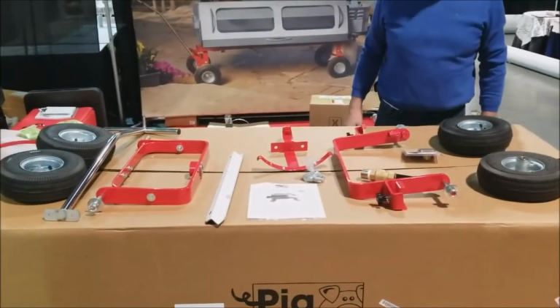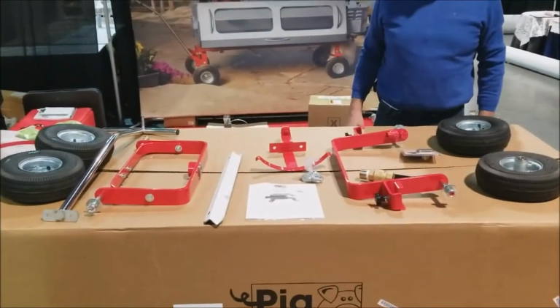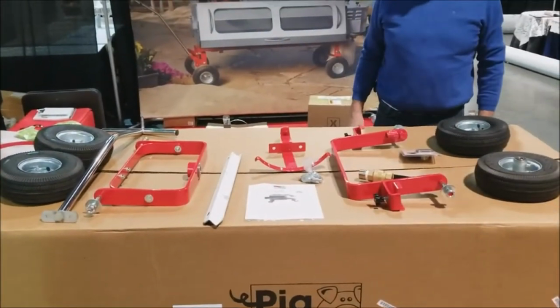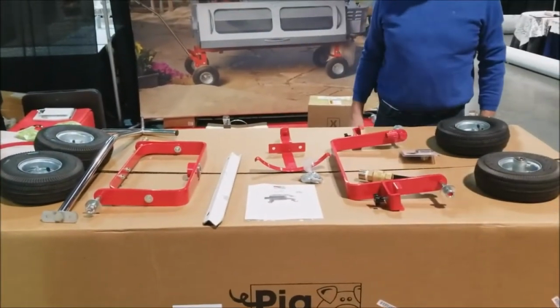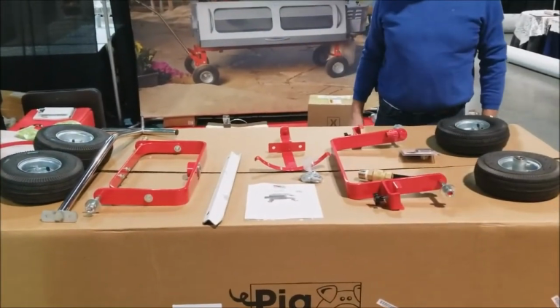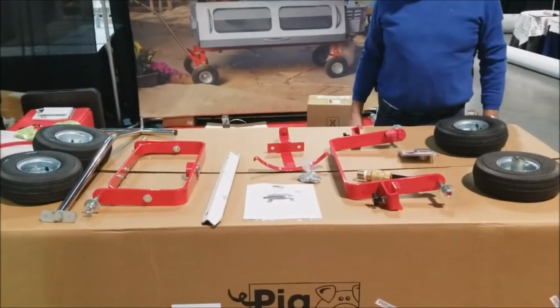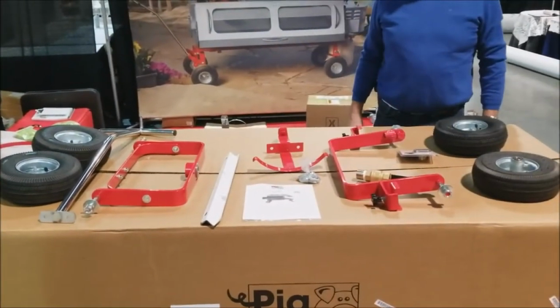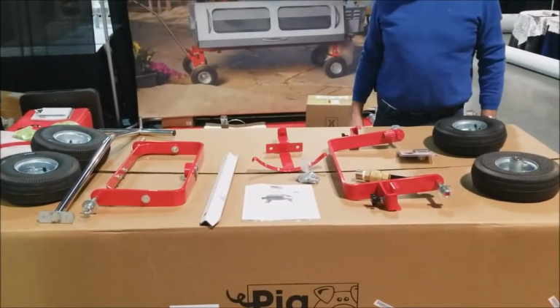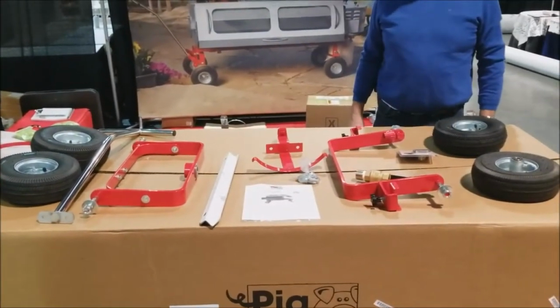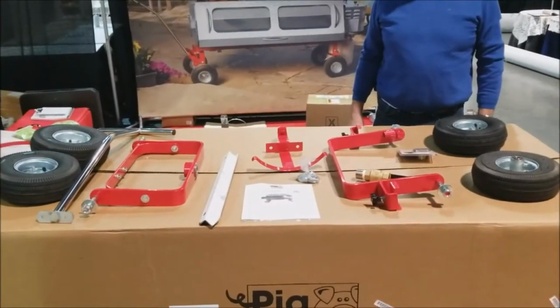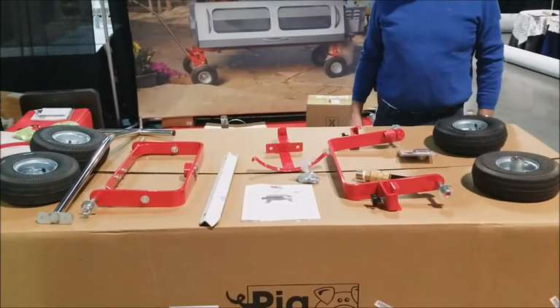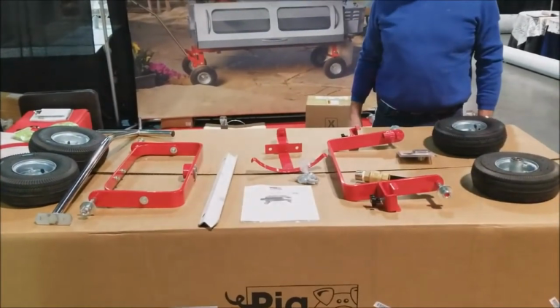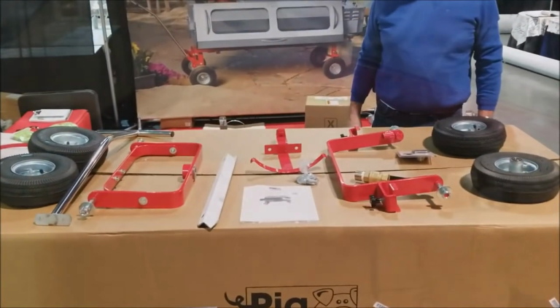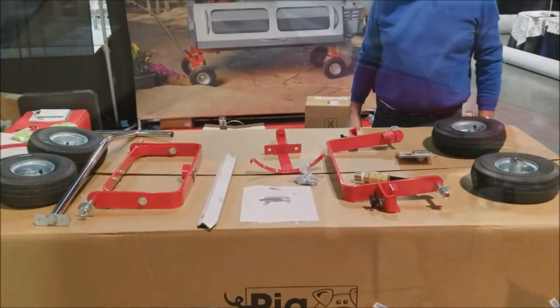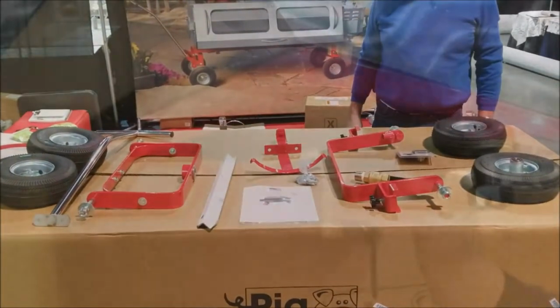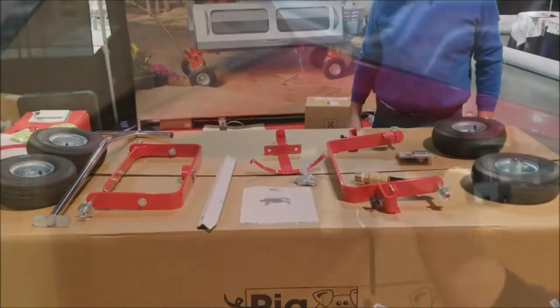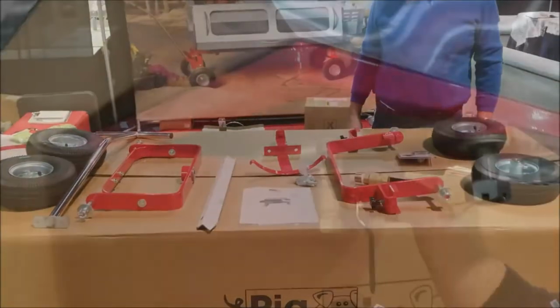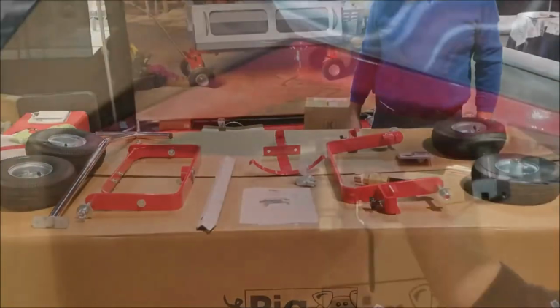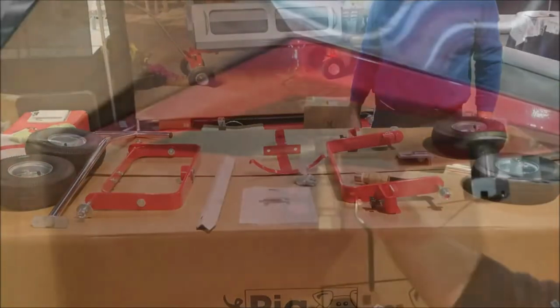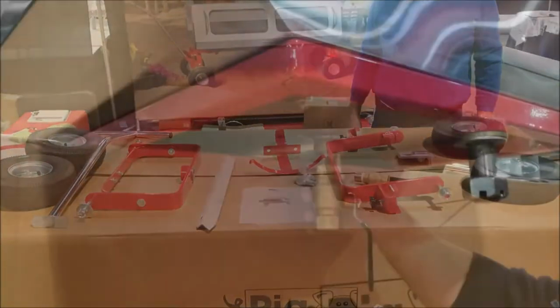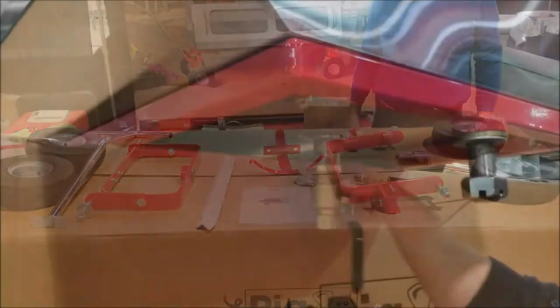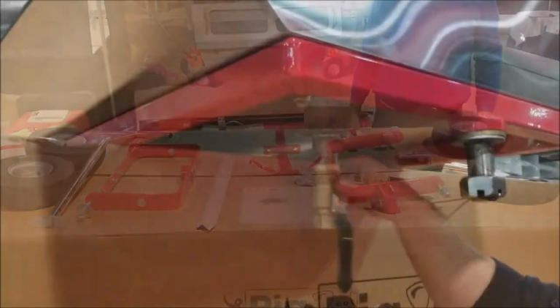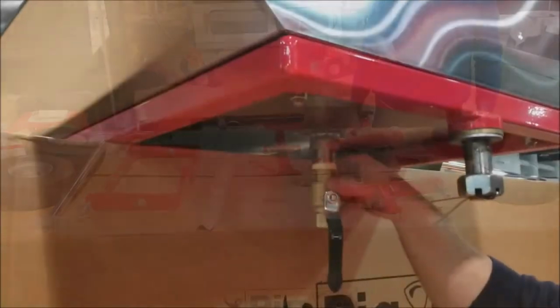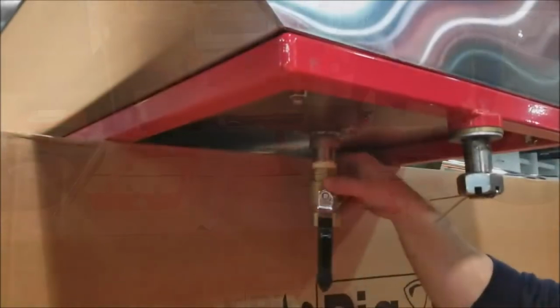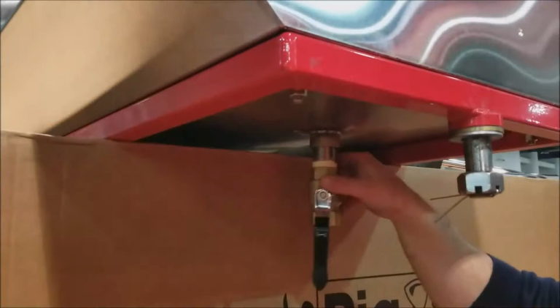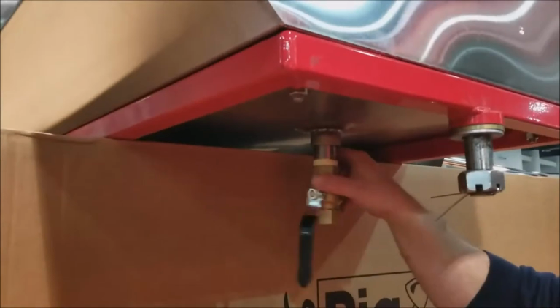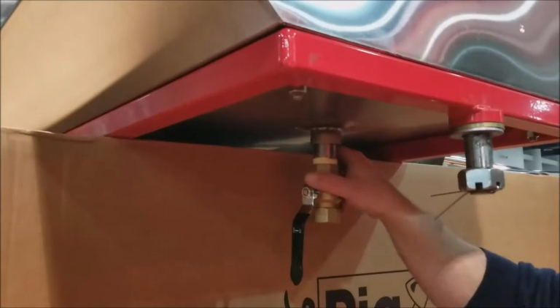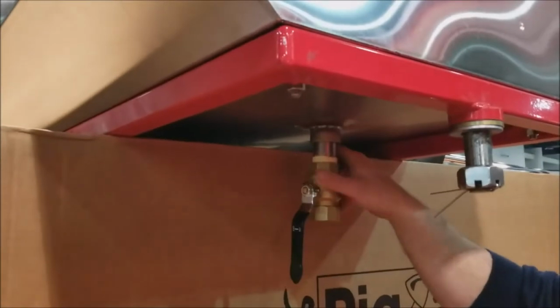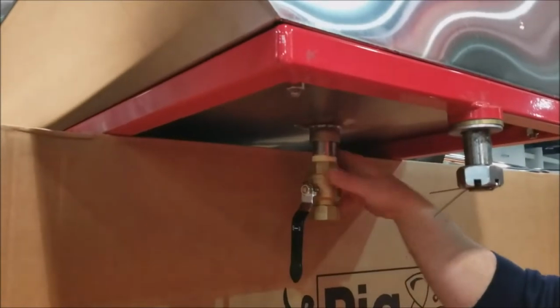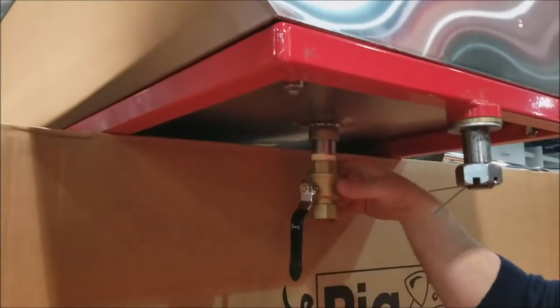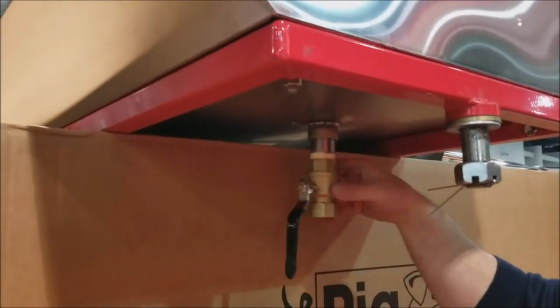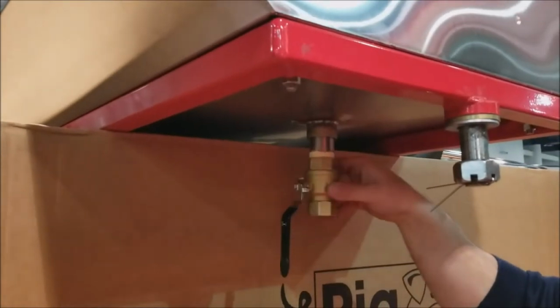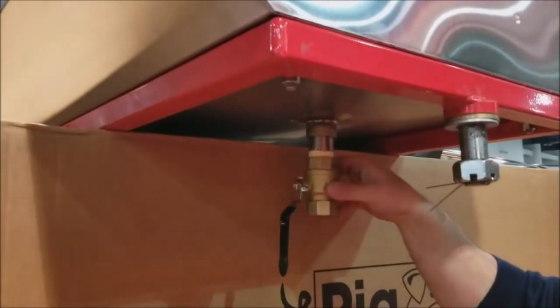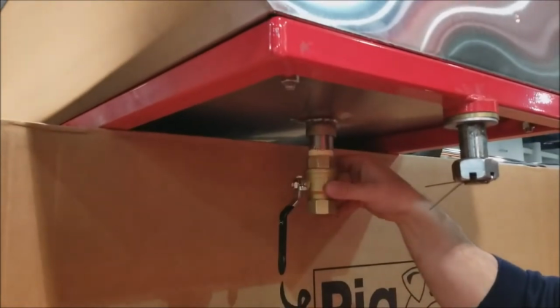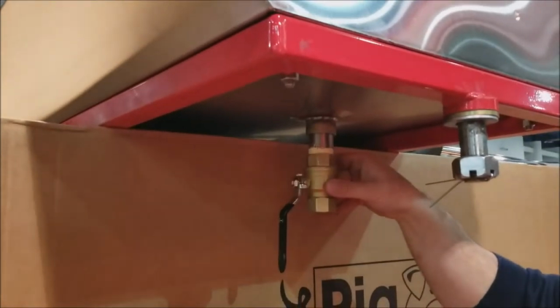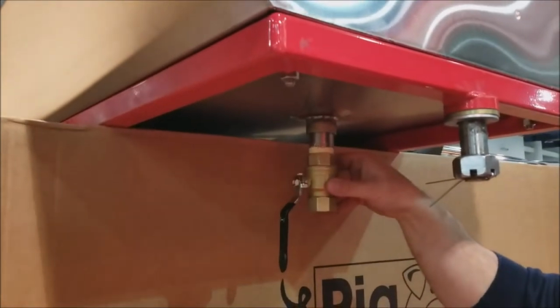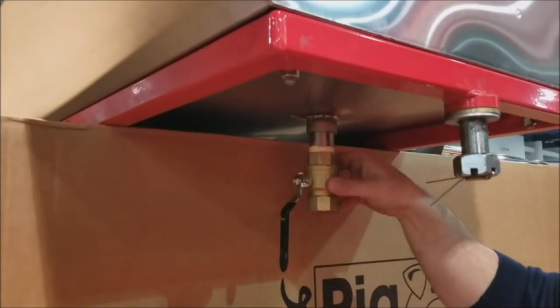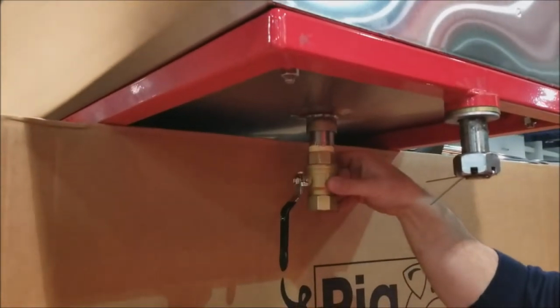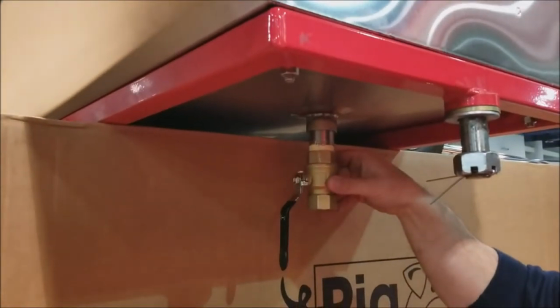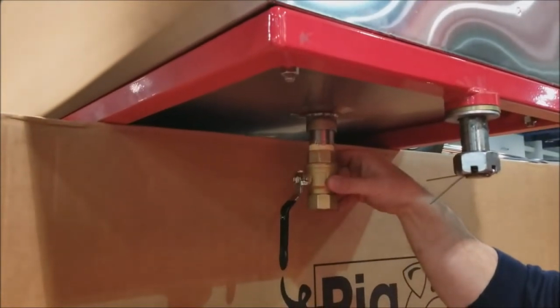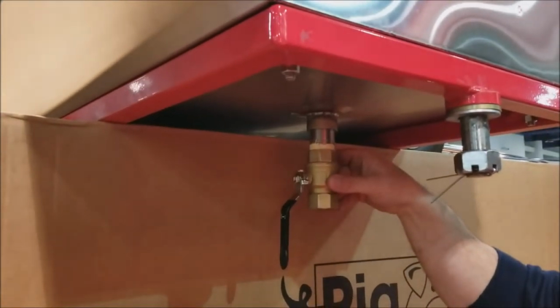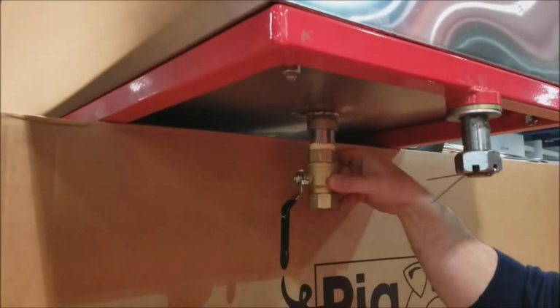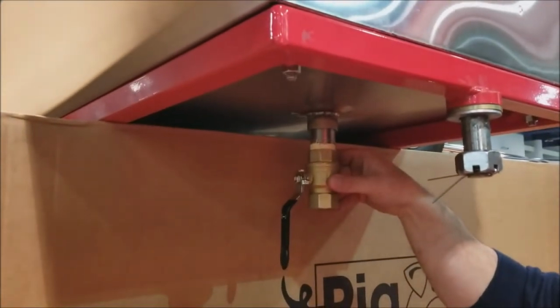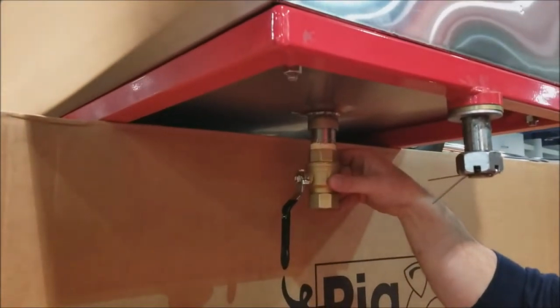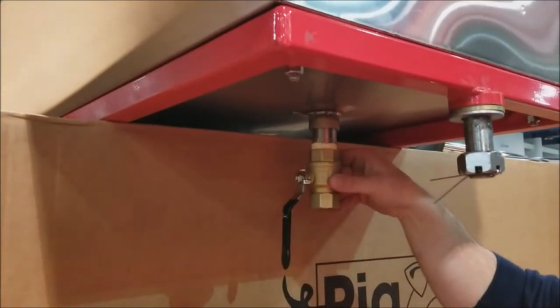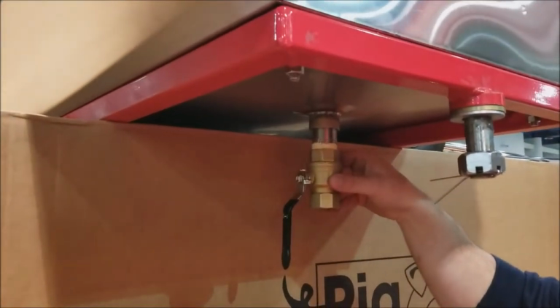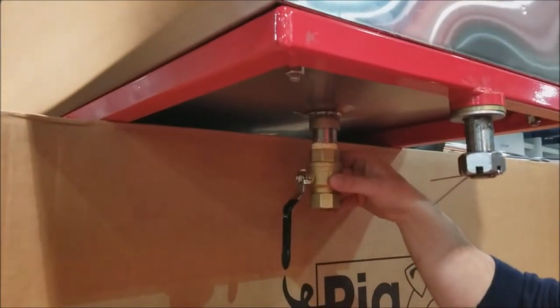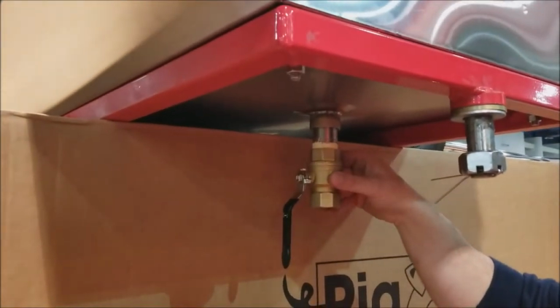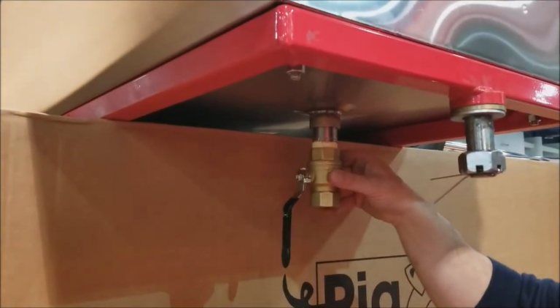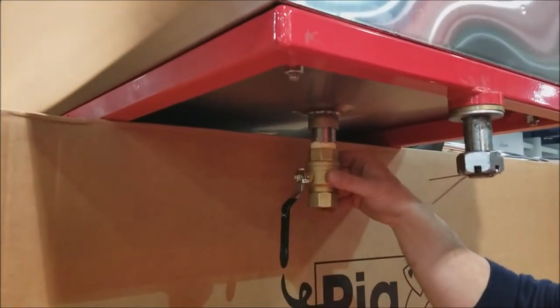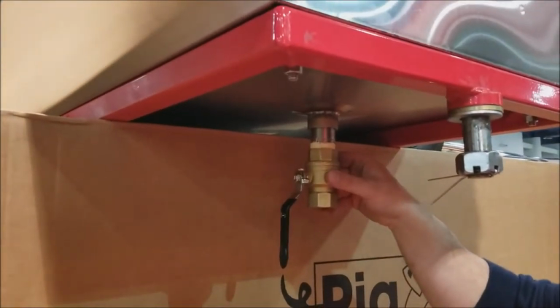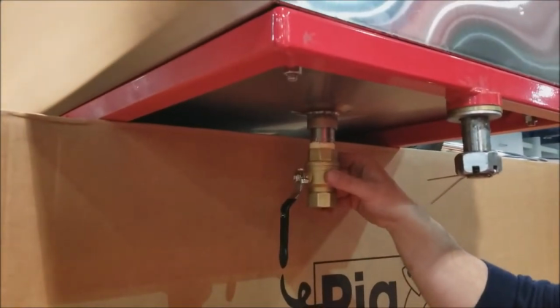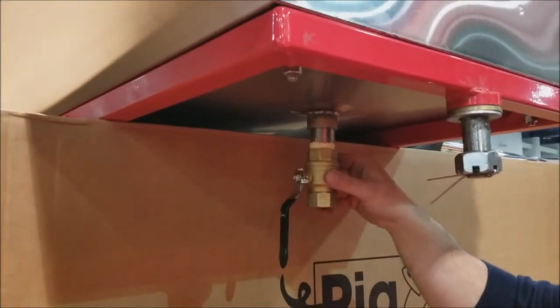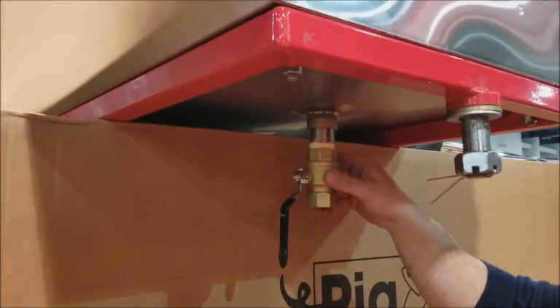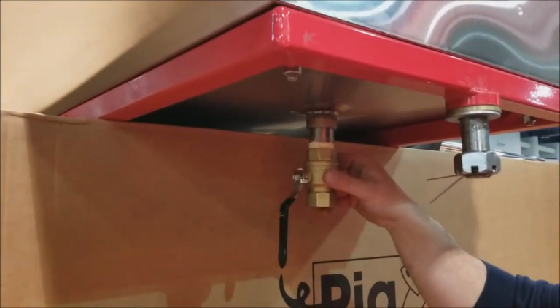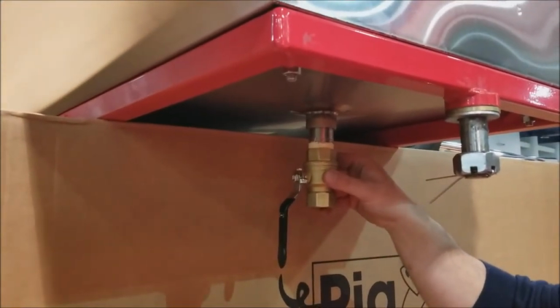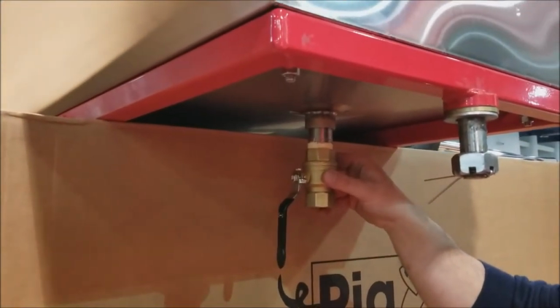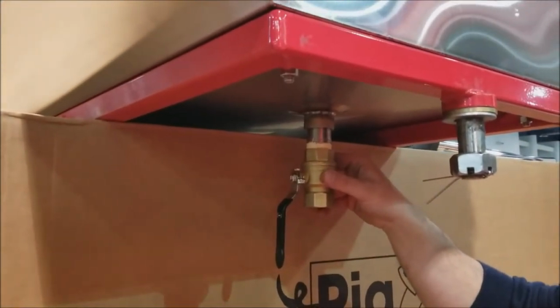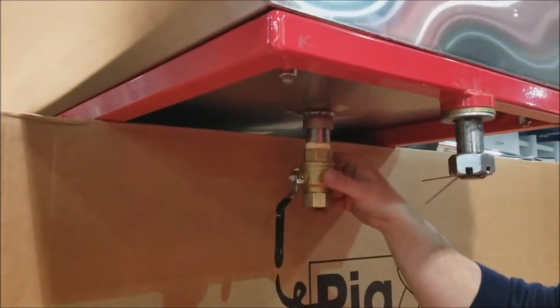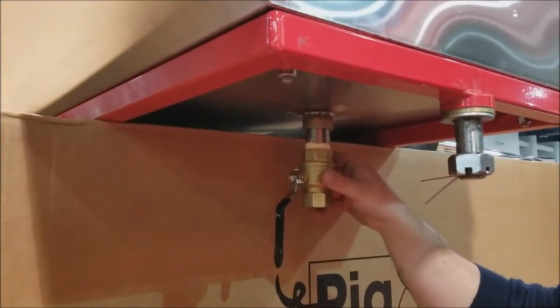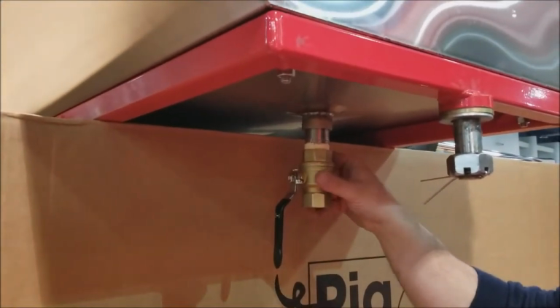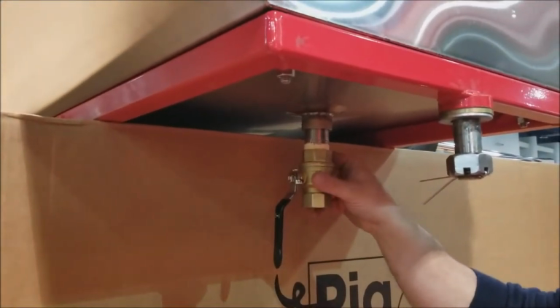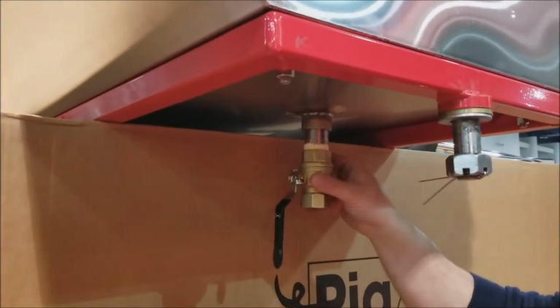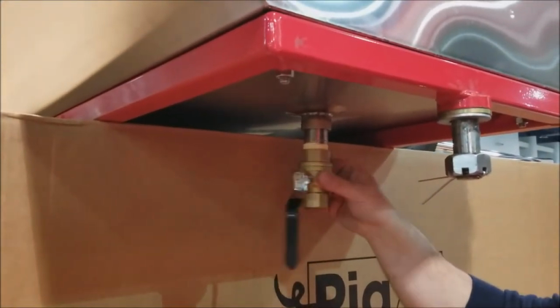Tip the box on its side and remove the roaster body from the box. You can place the roaster back on top of the box, making it easier to assemble.